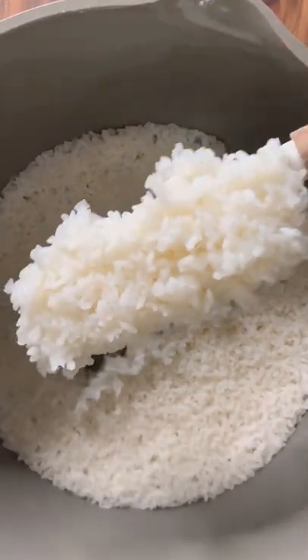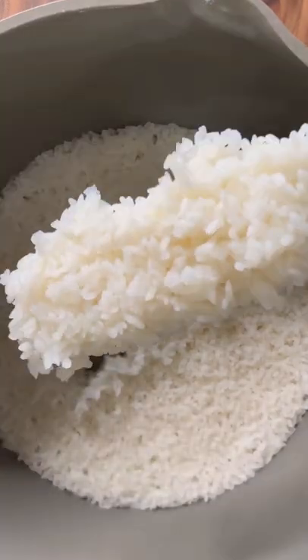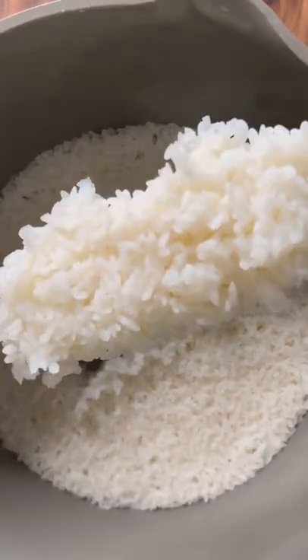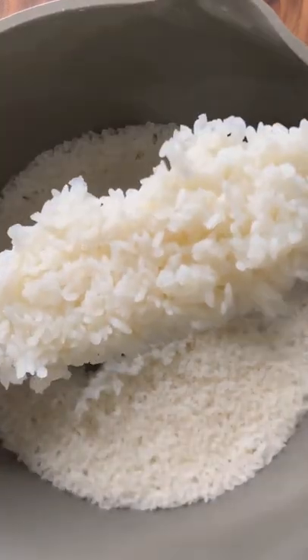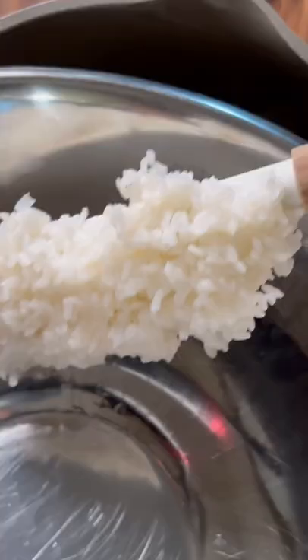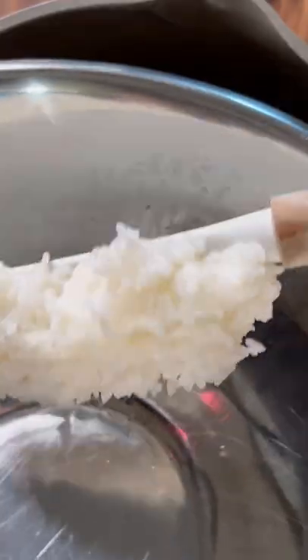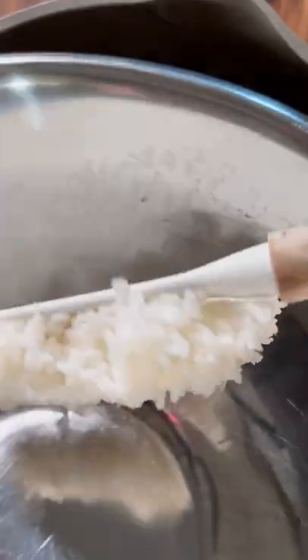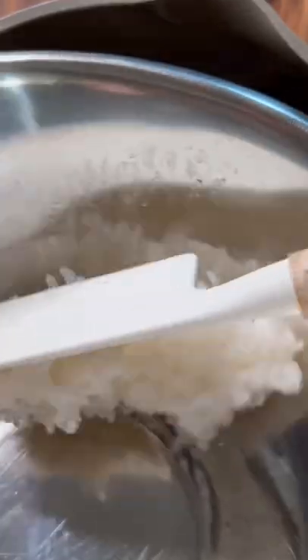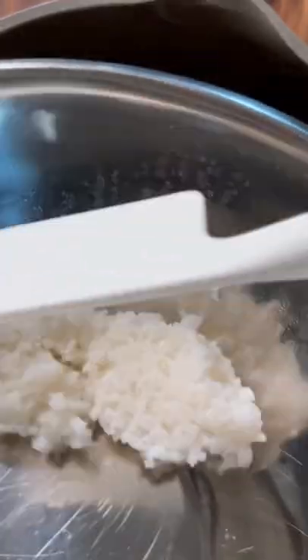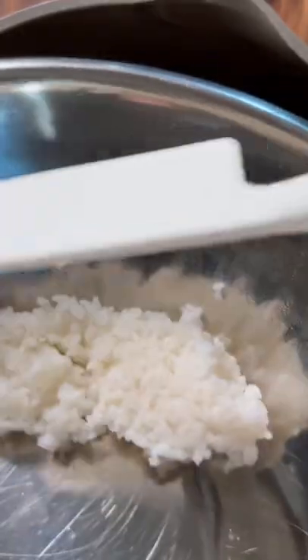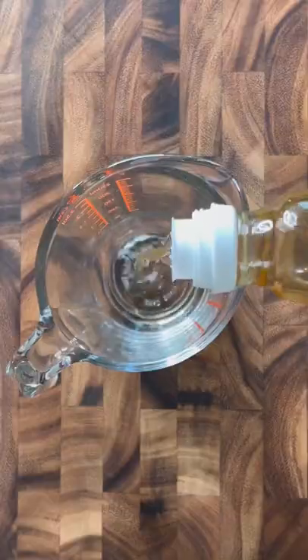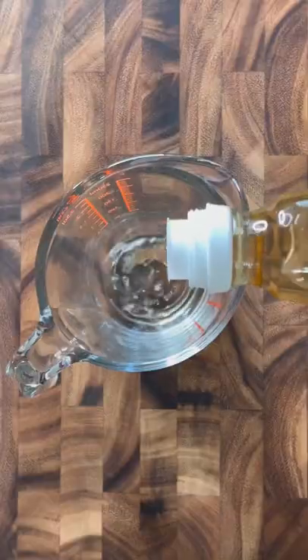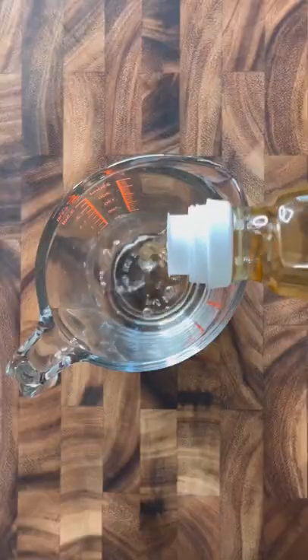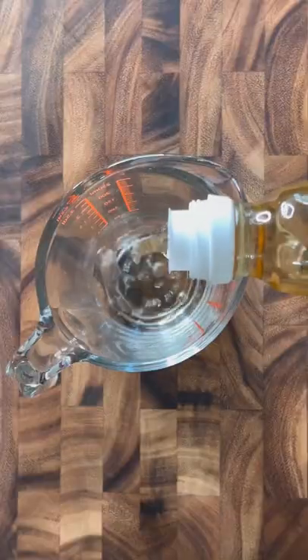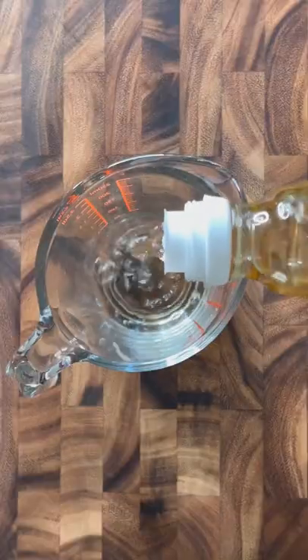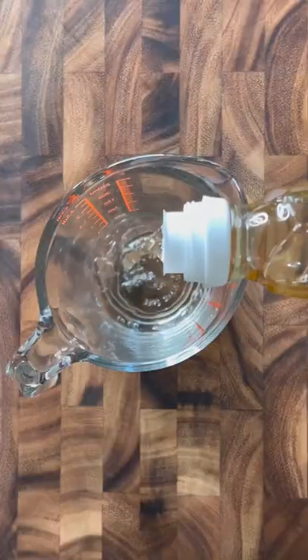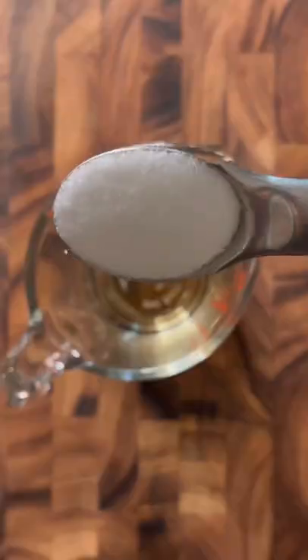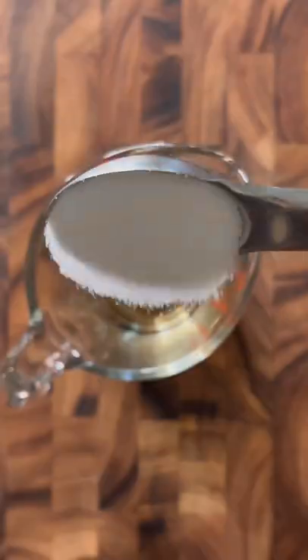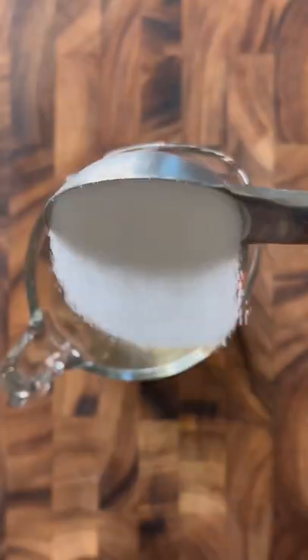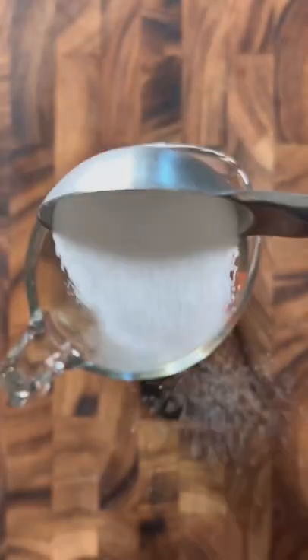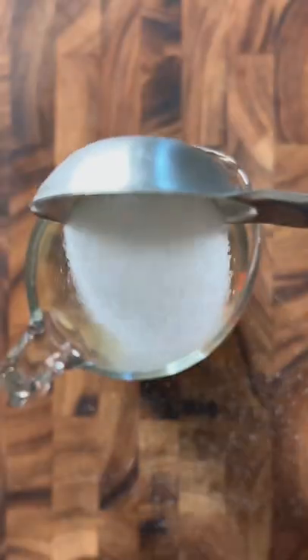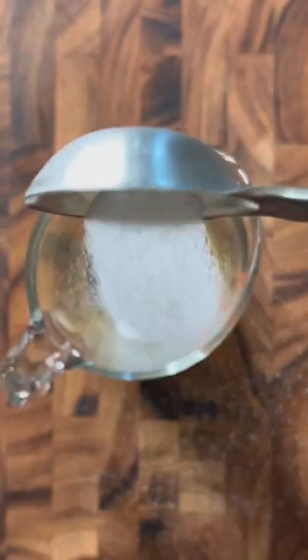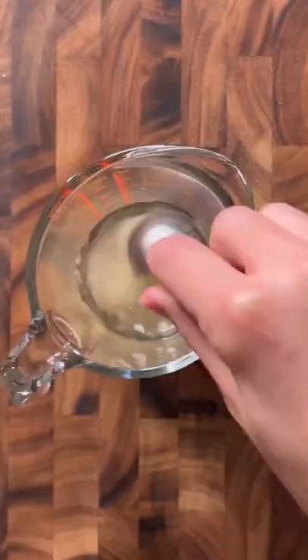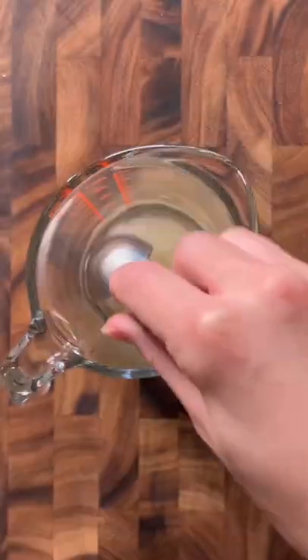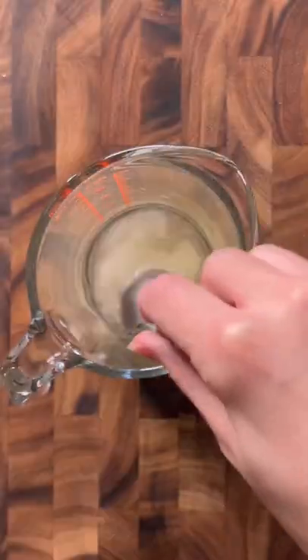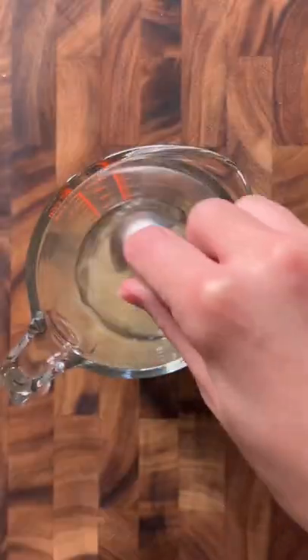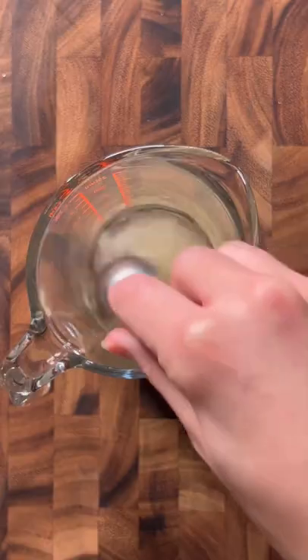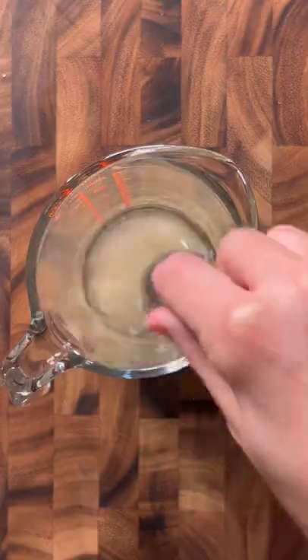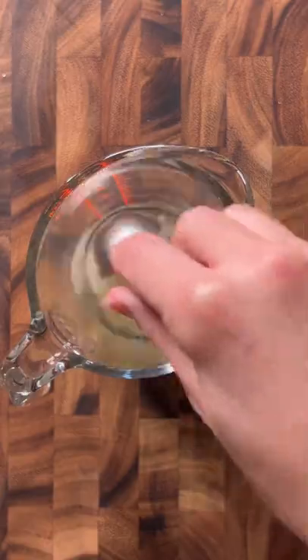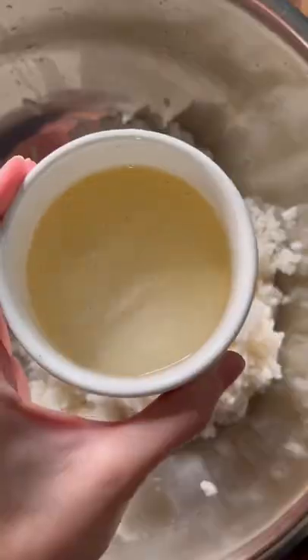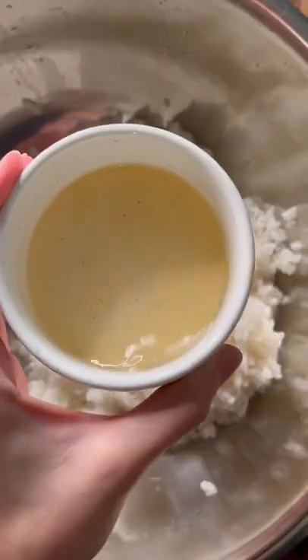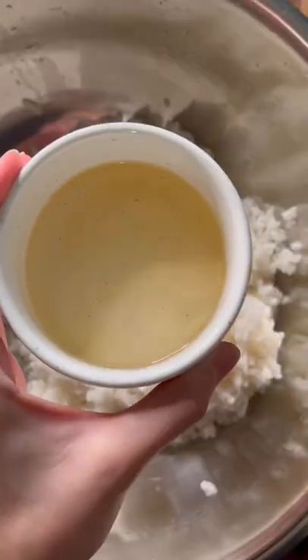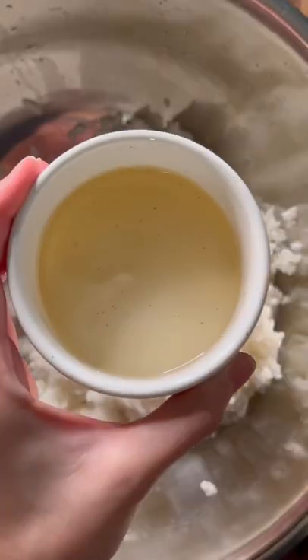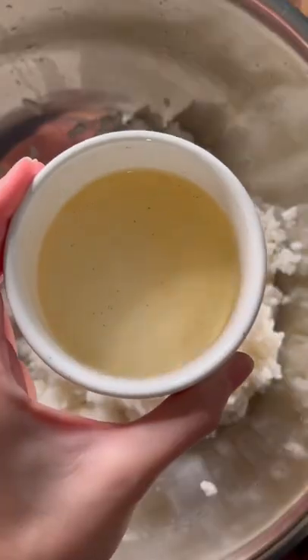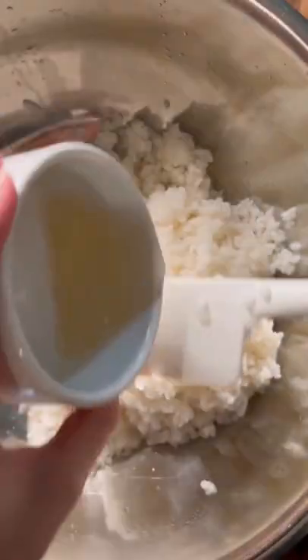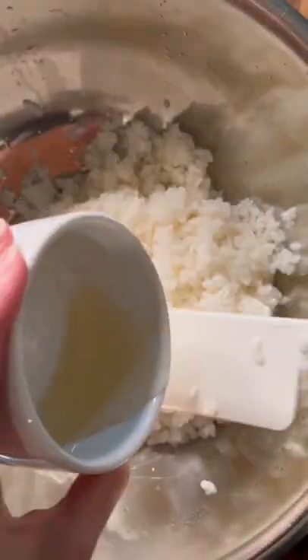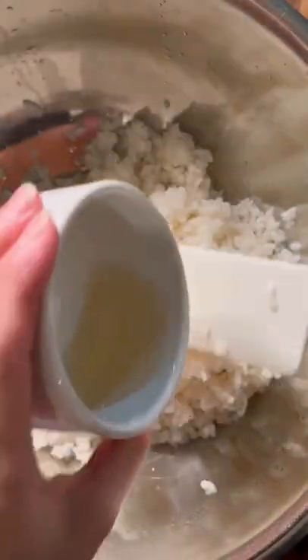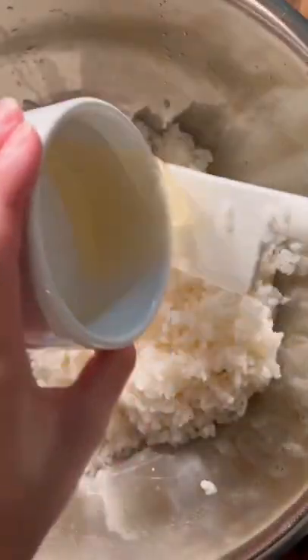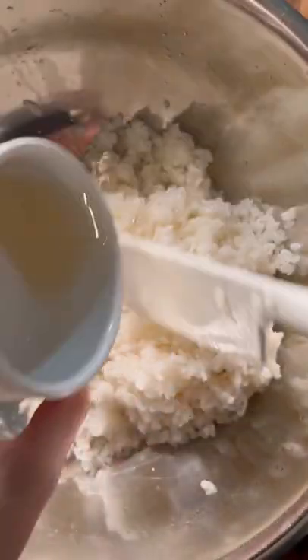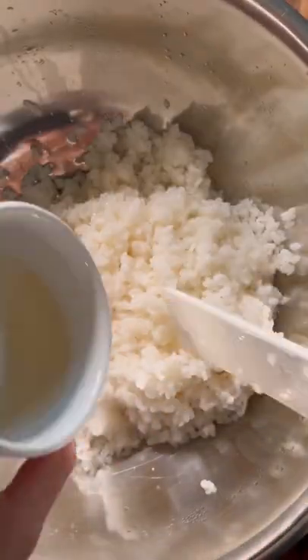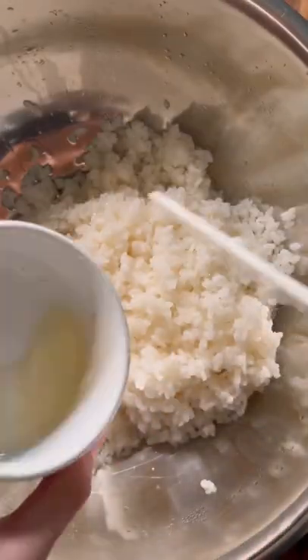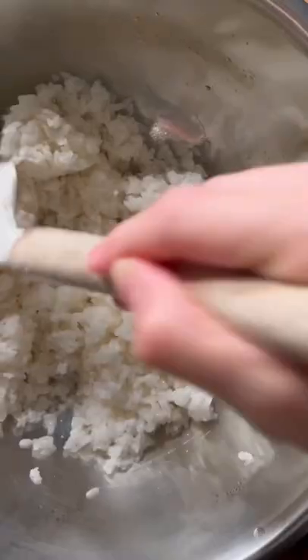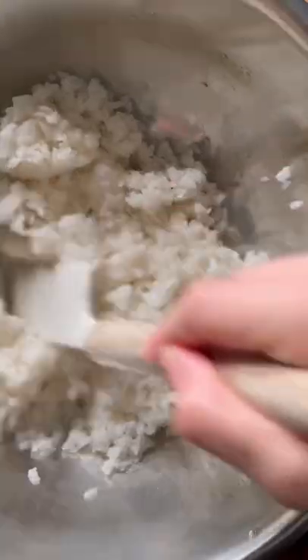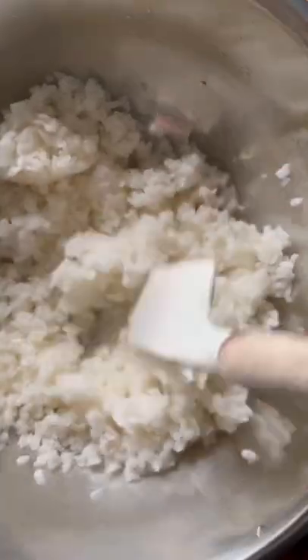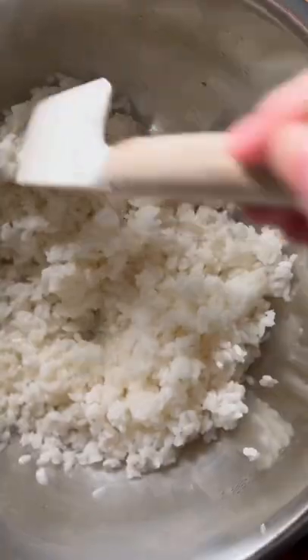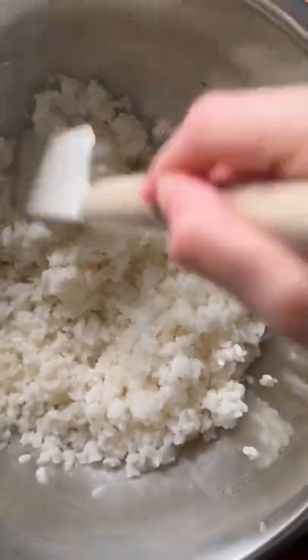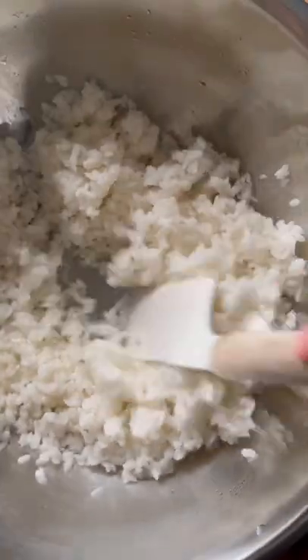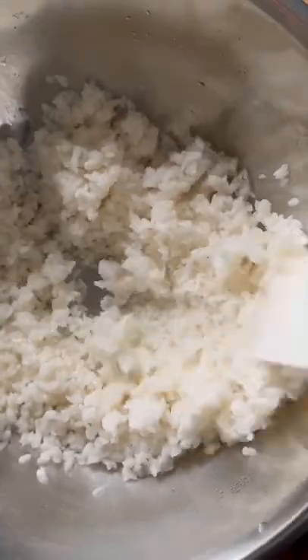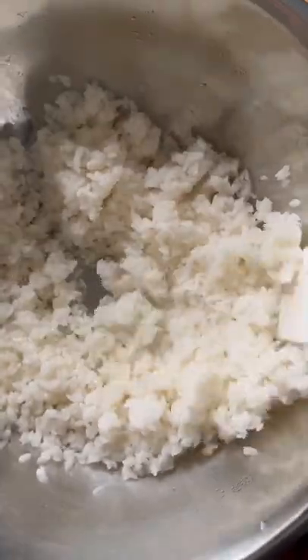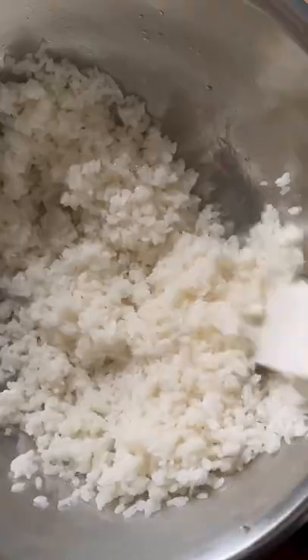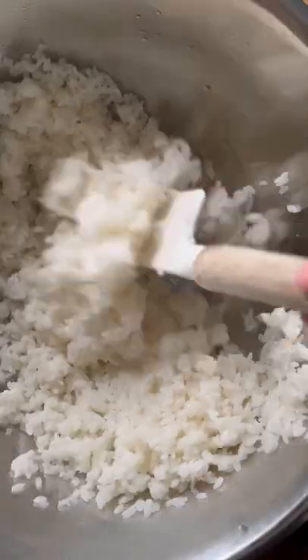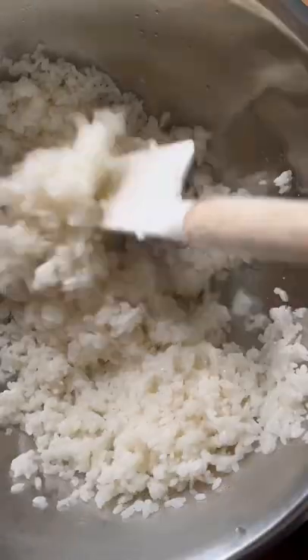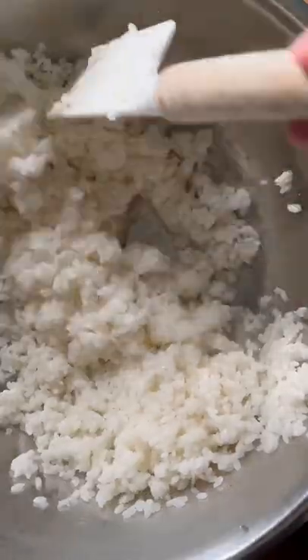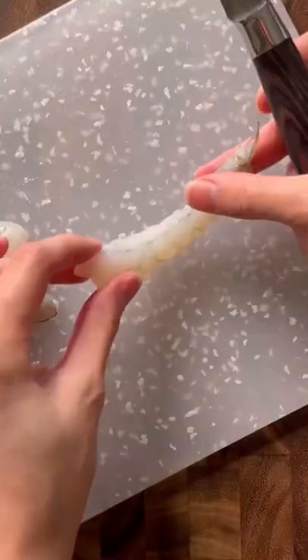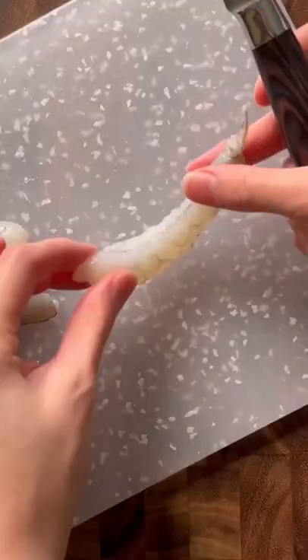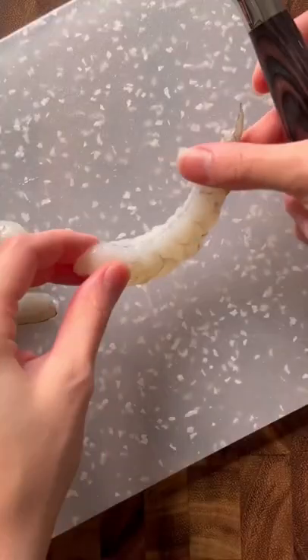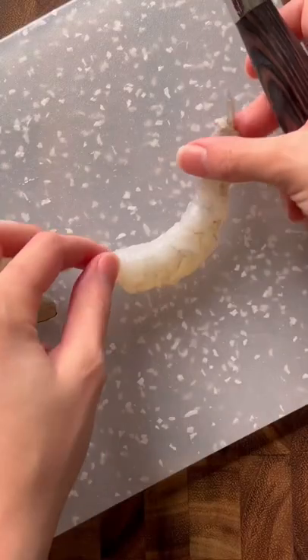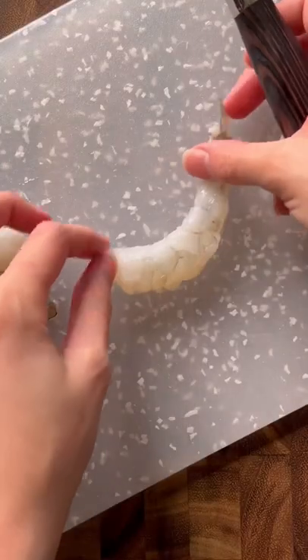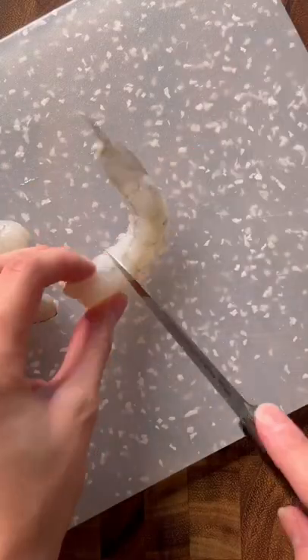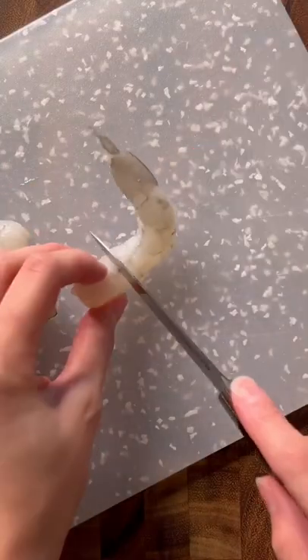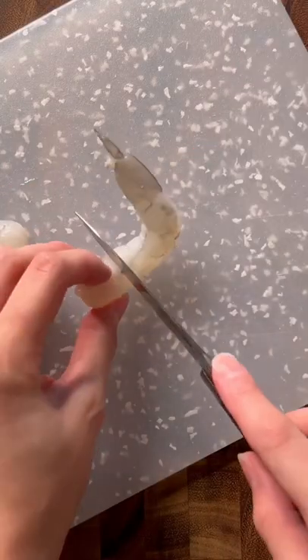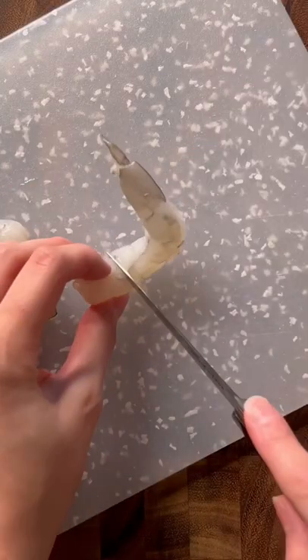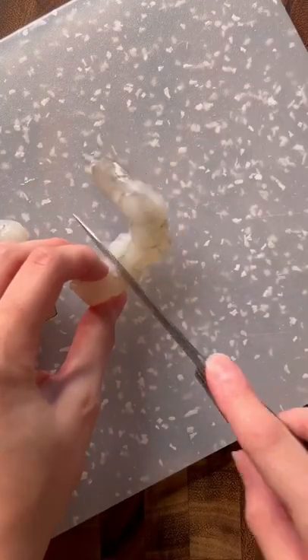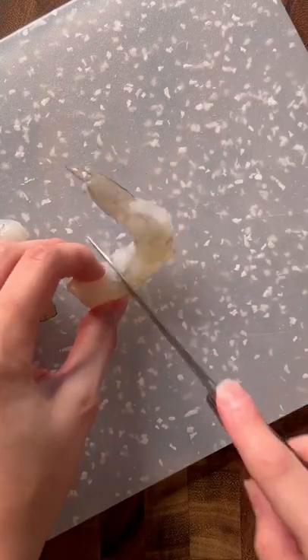Transfer the cooked rice to a wide and spacious bowl and then season it with a rice vinegar and sugar mixture, using the spatula to kind of cut it and get it to drizzle down.